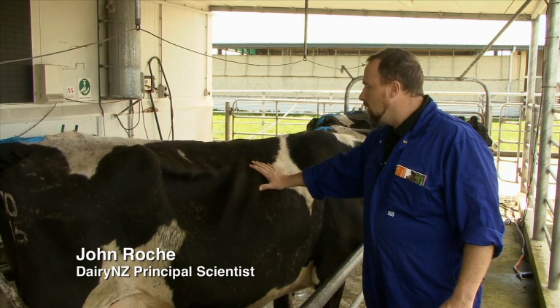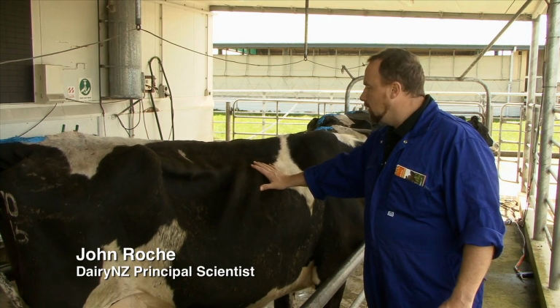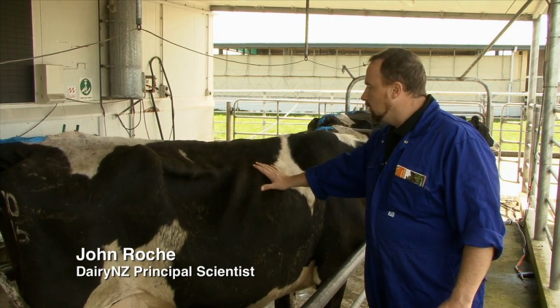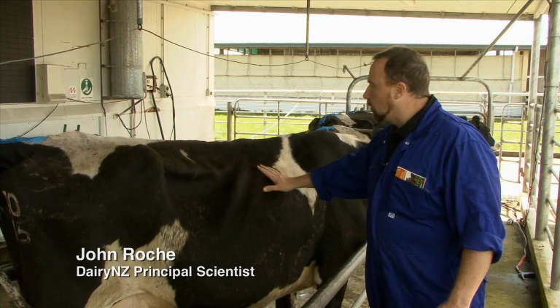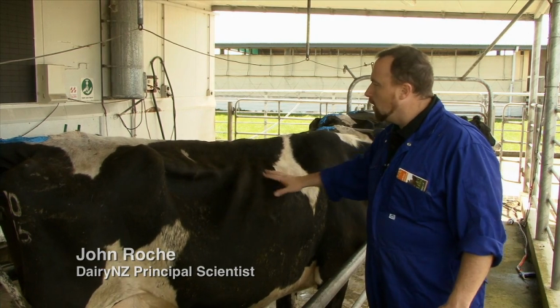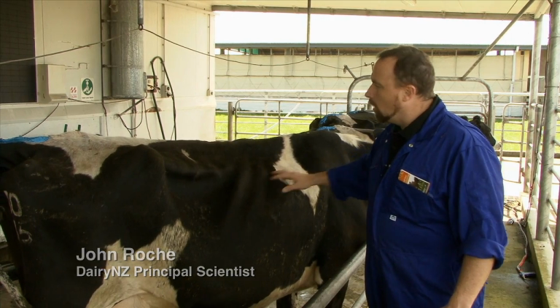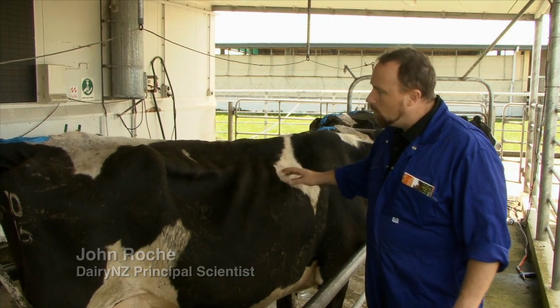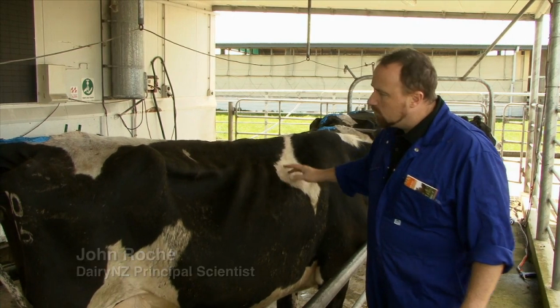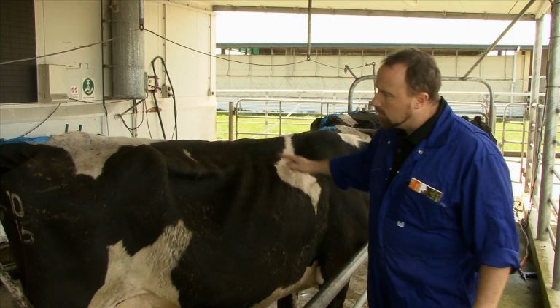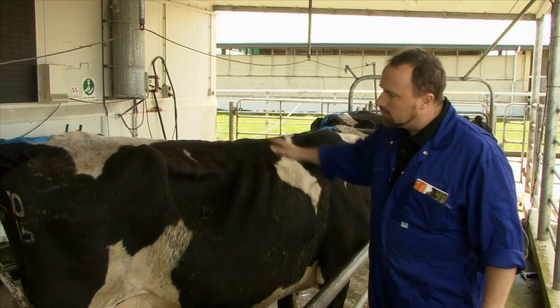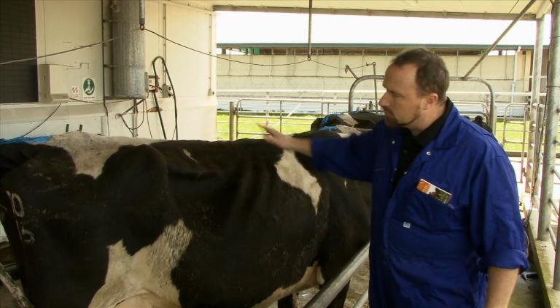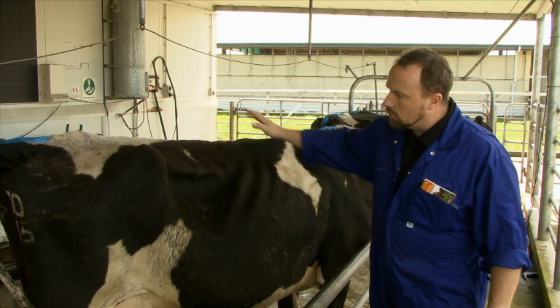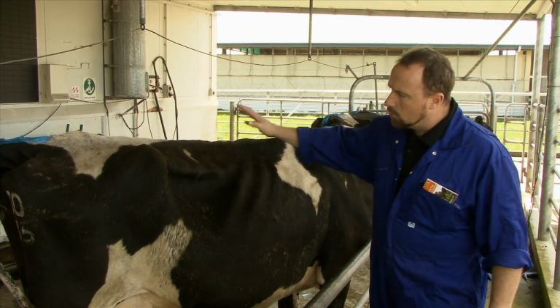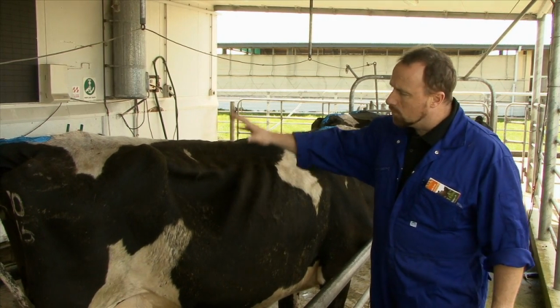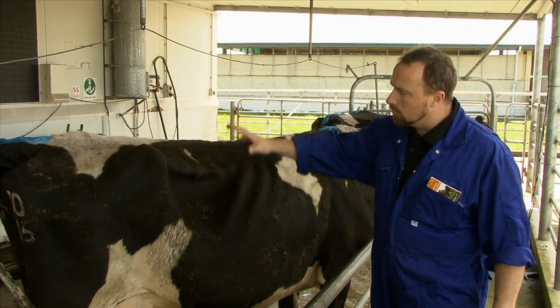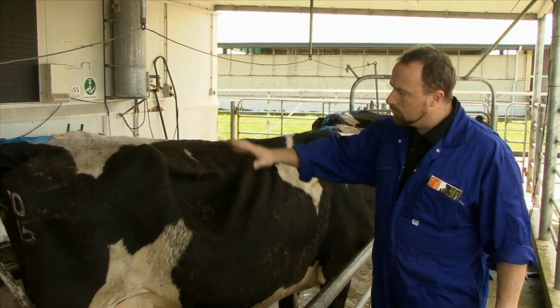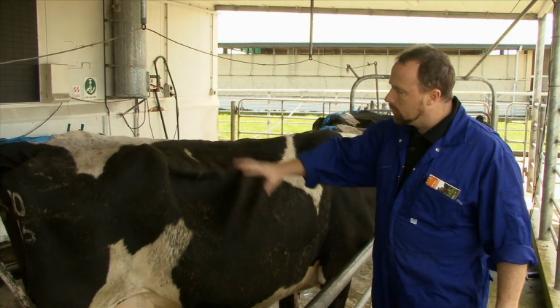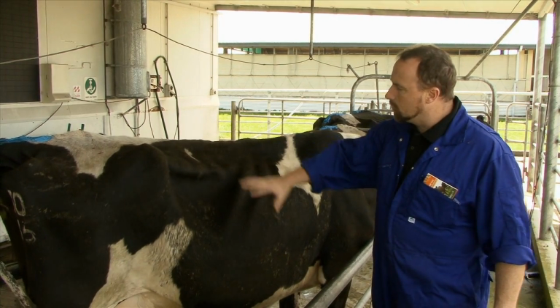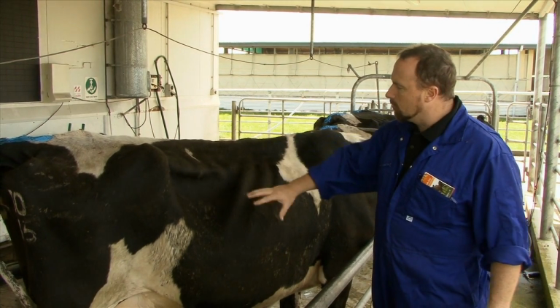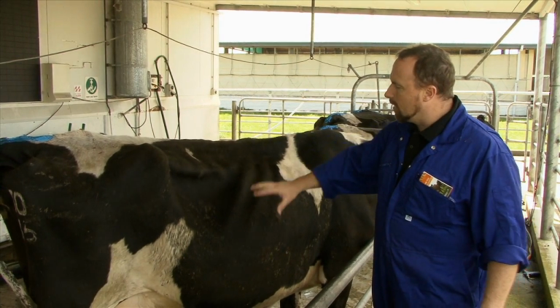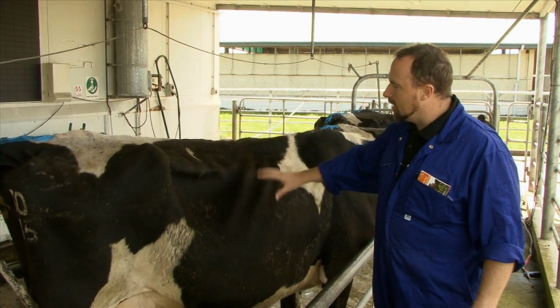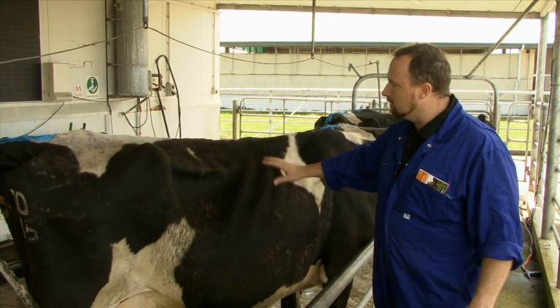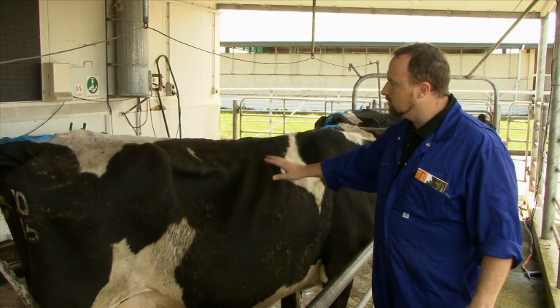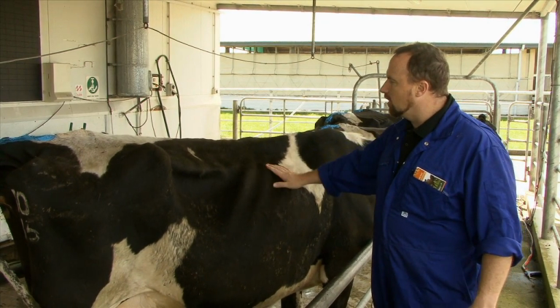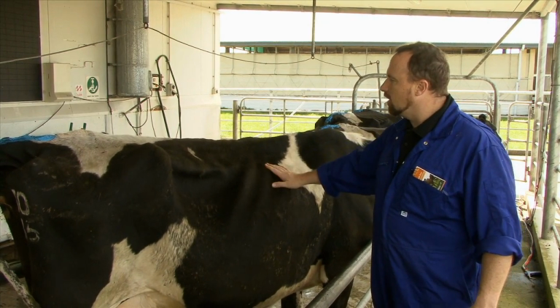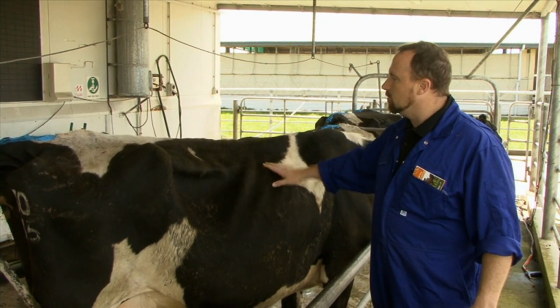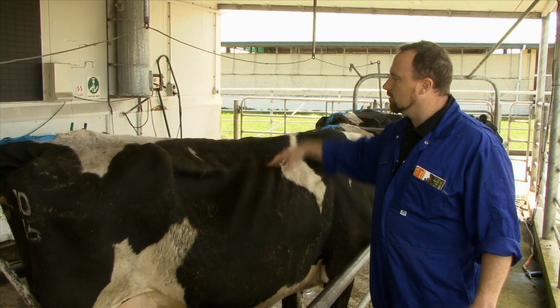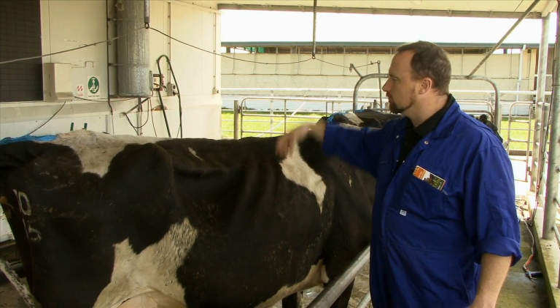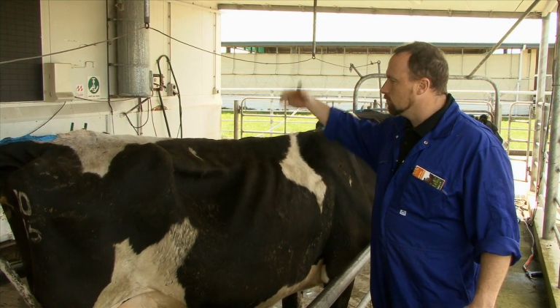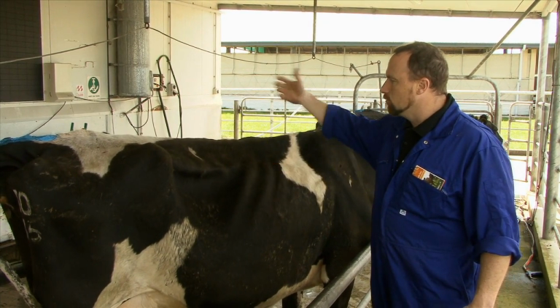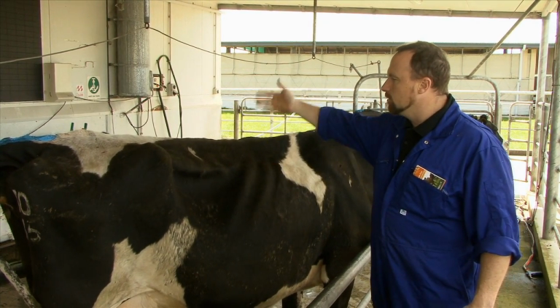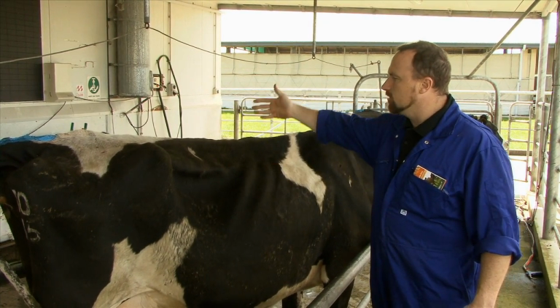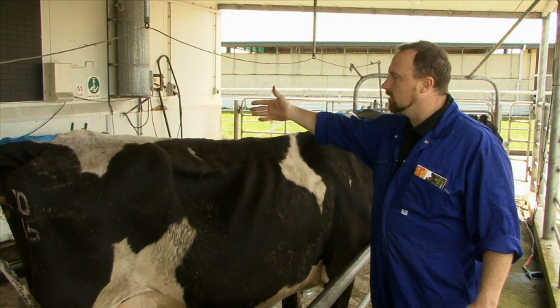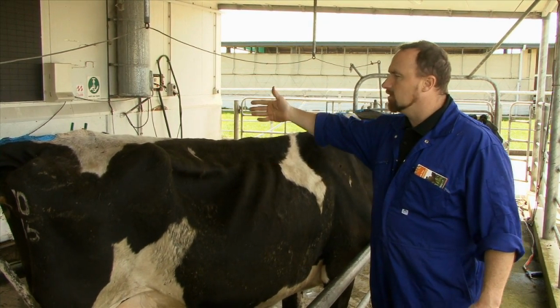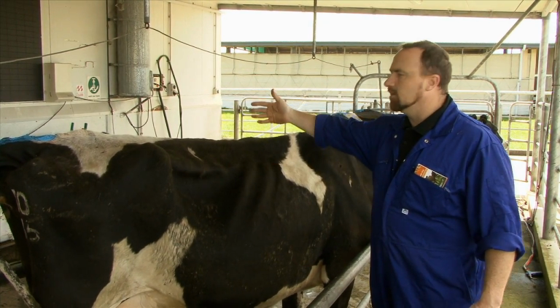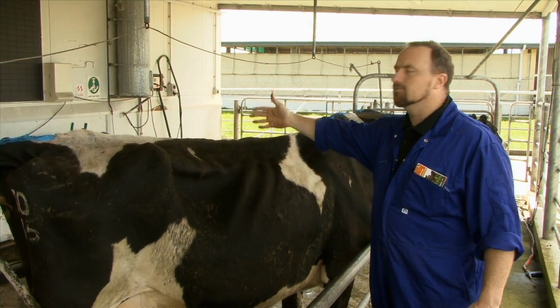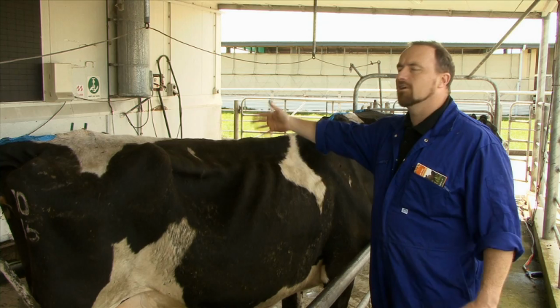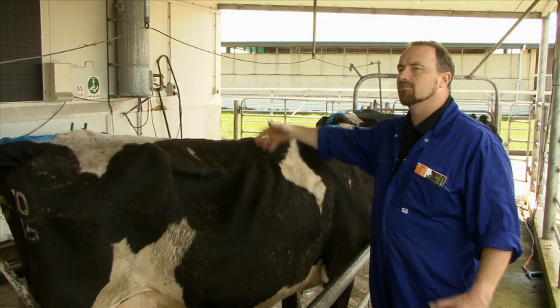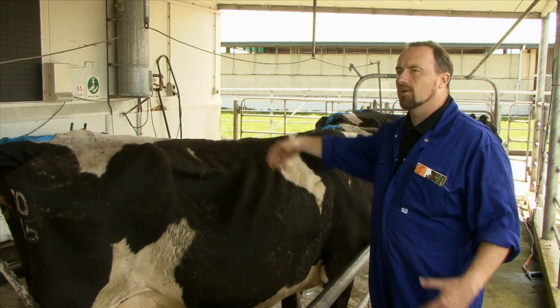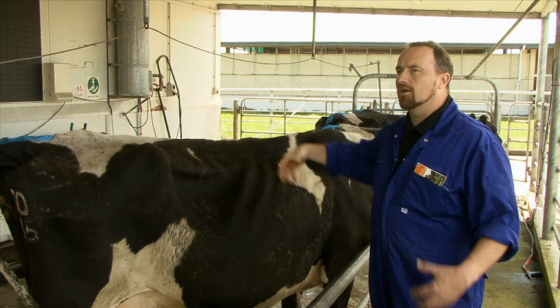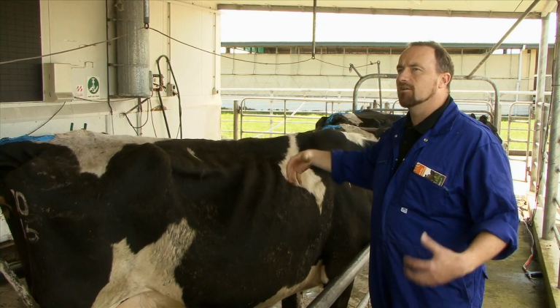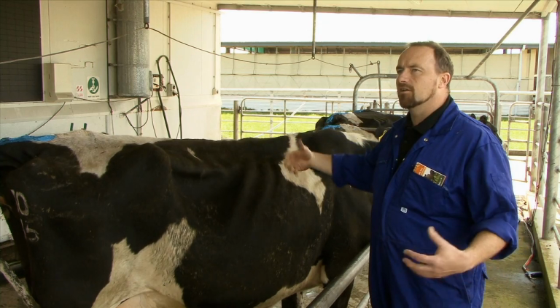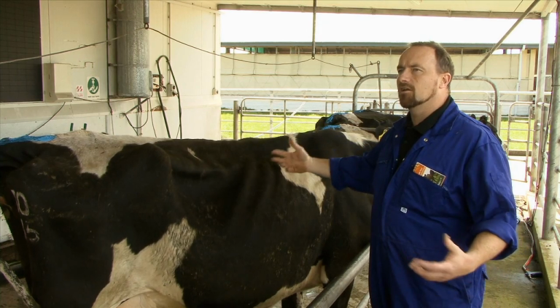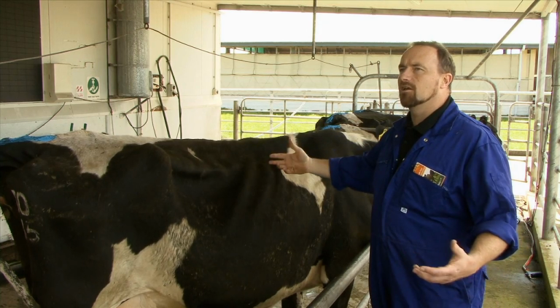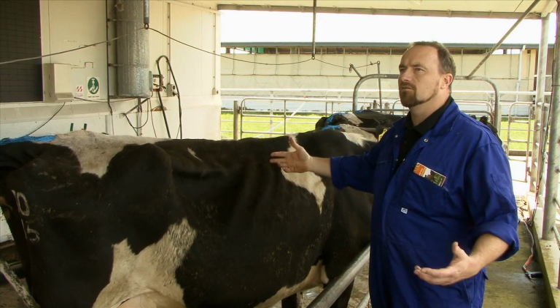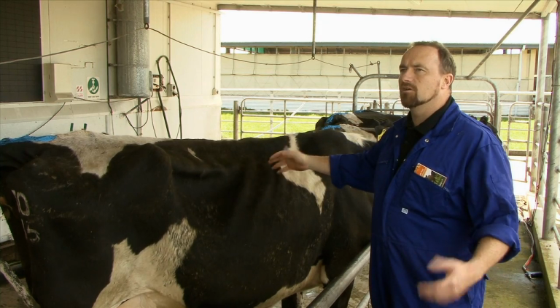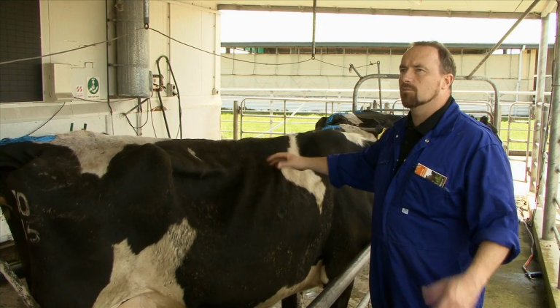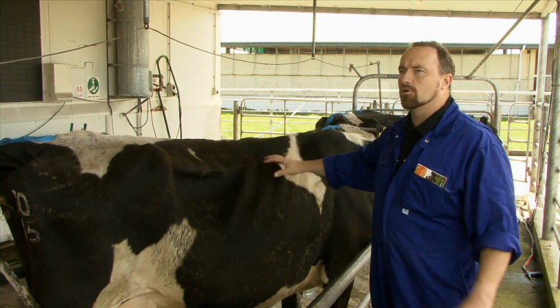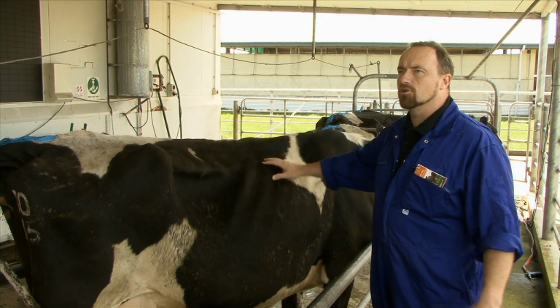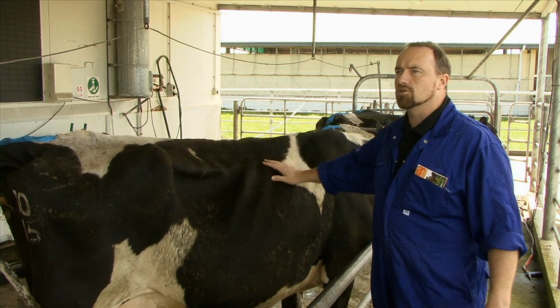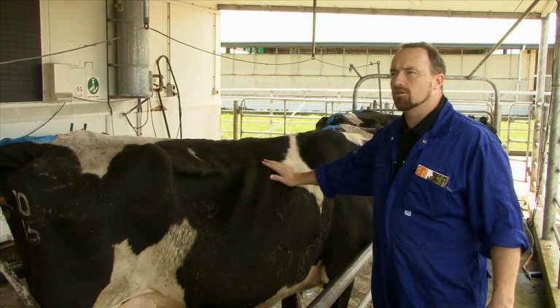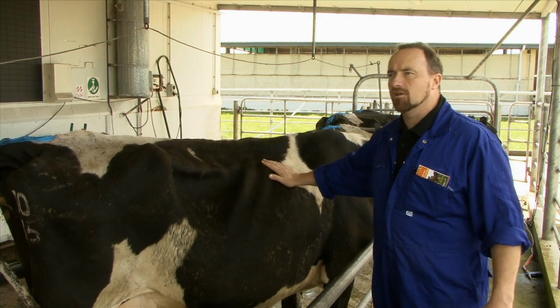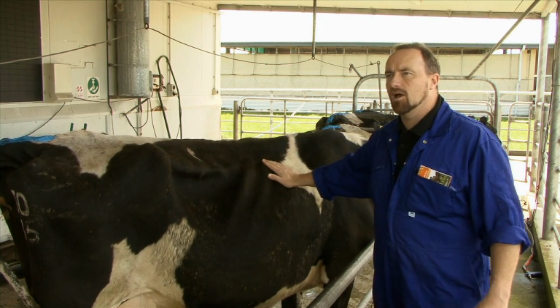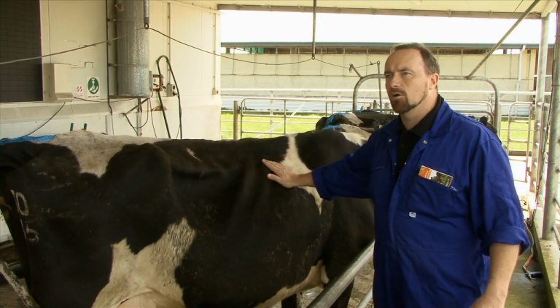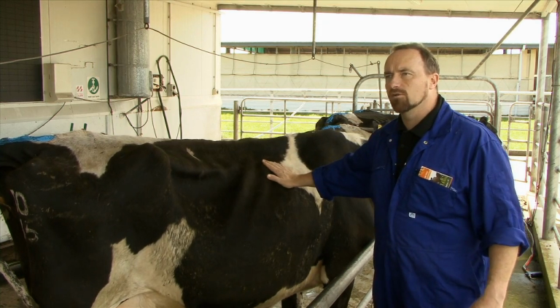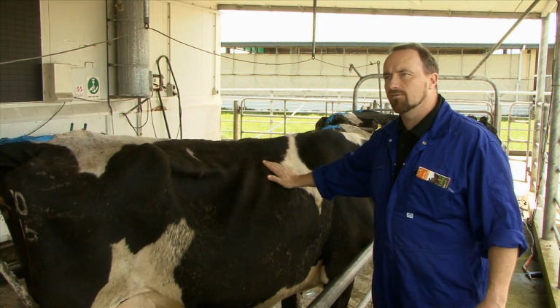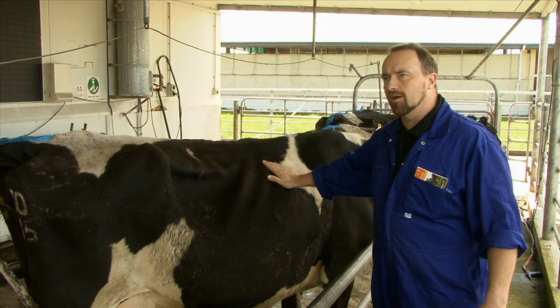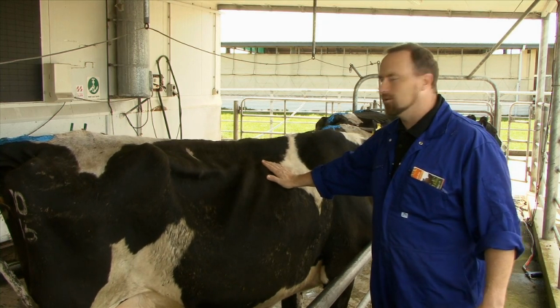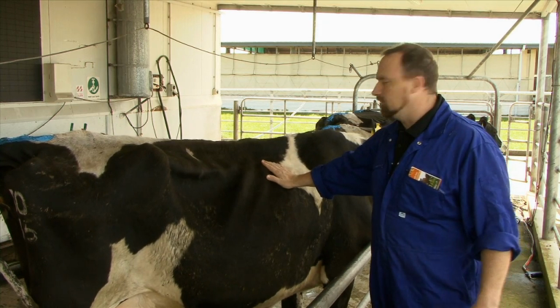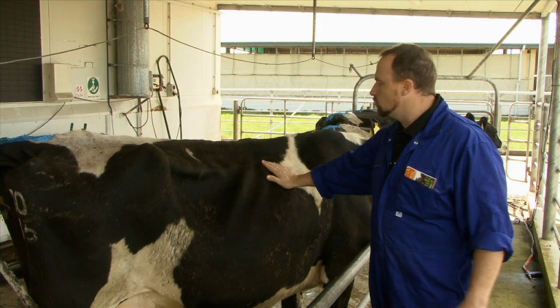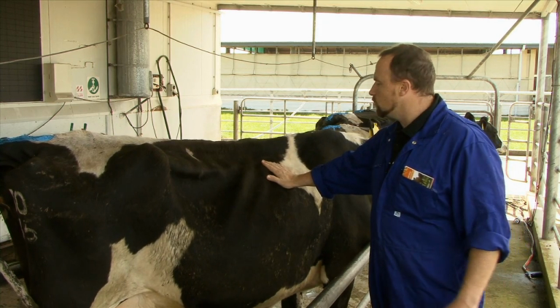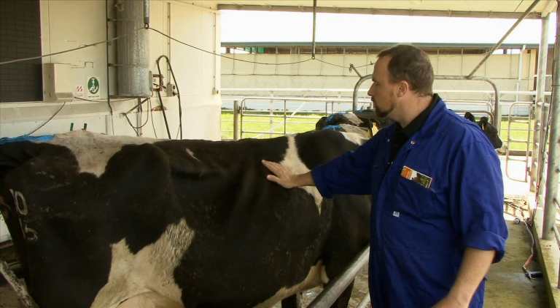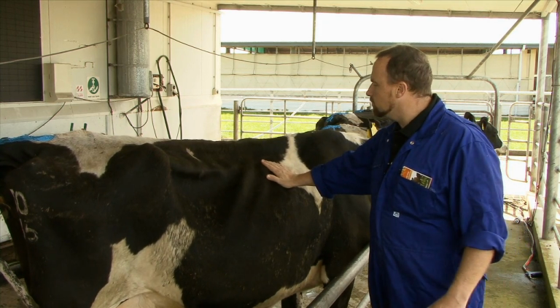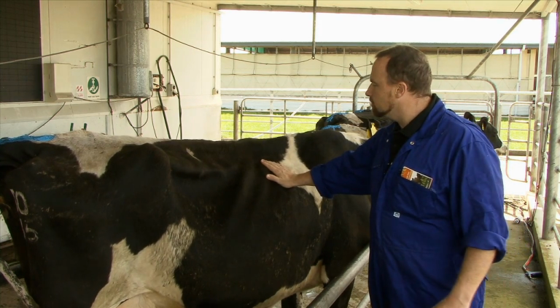We always want to score from the right-hand side because the rumen is on the left-hand side and it can give the impression that the cow is fatter than she is.